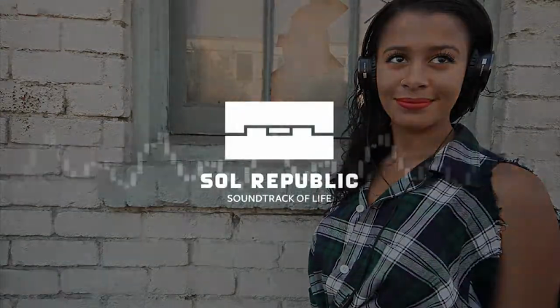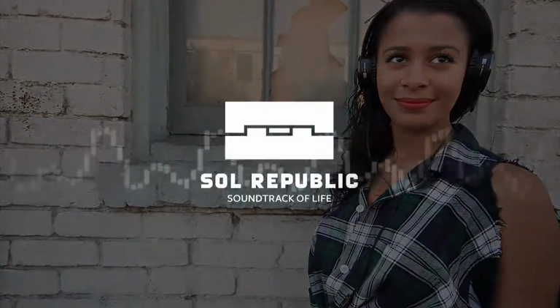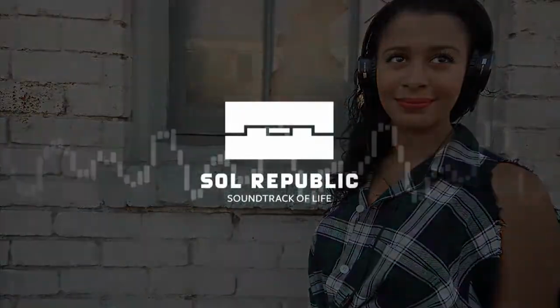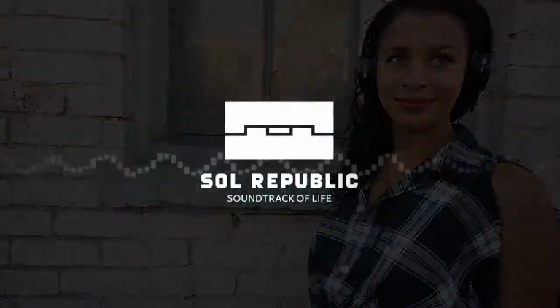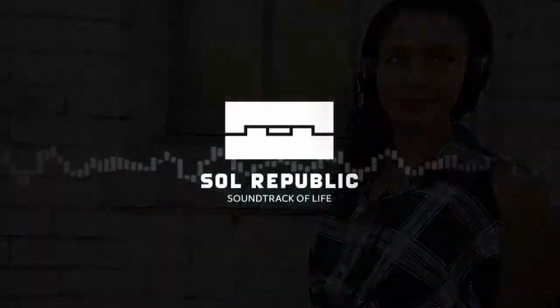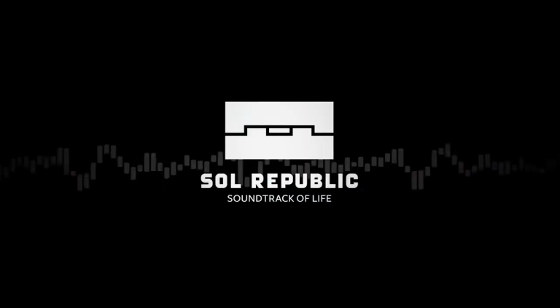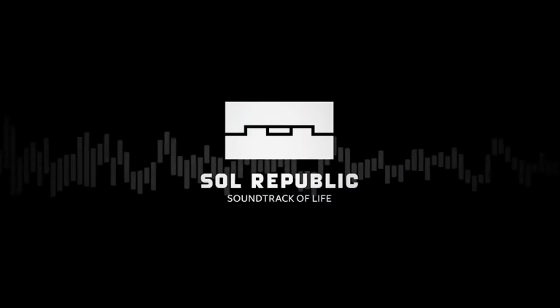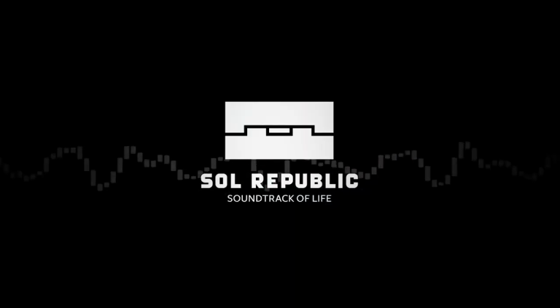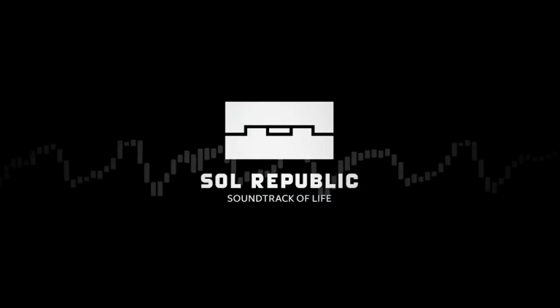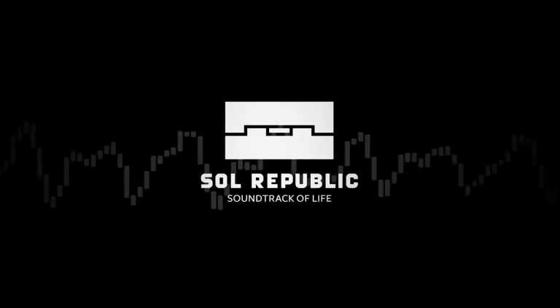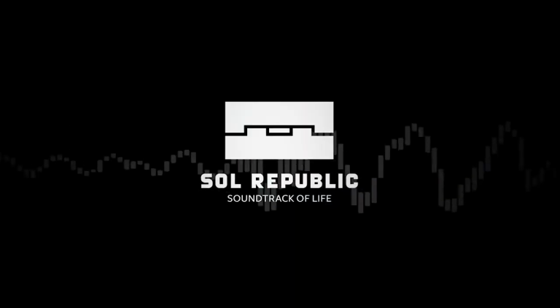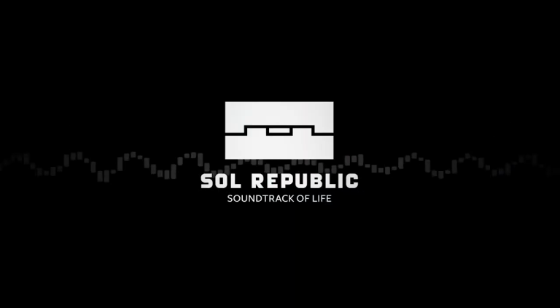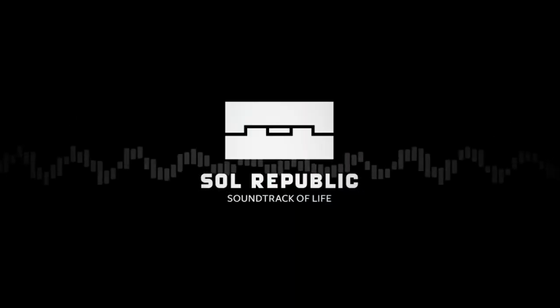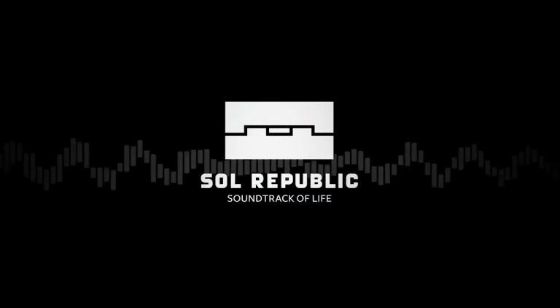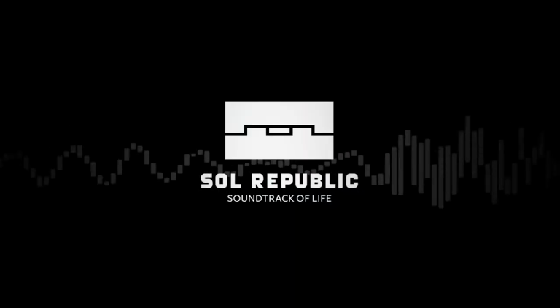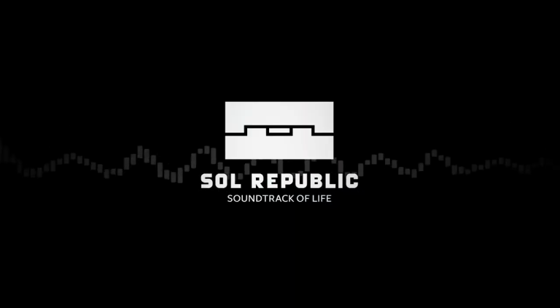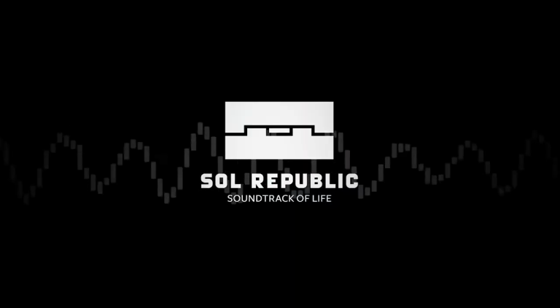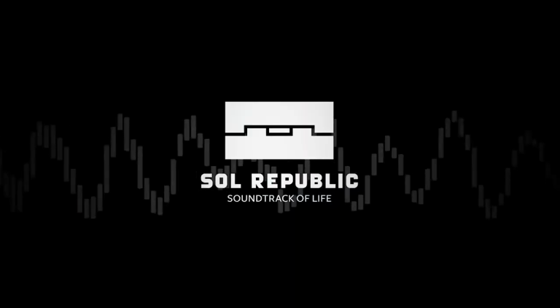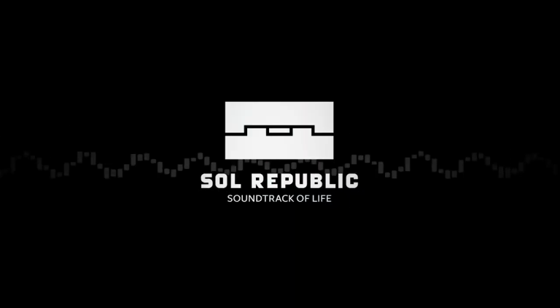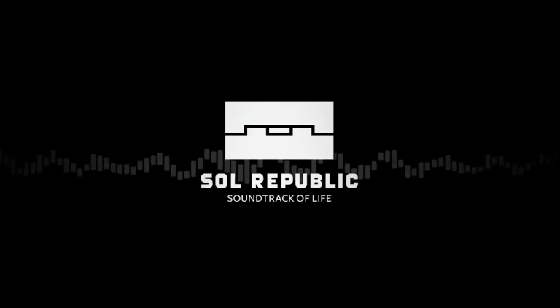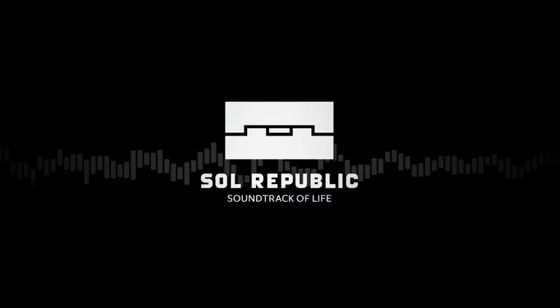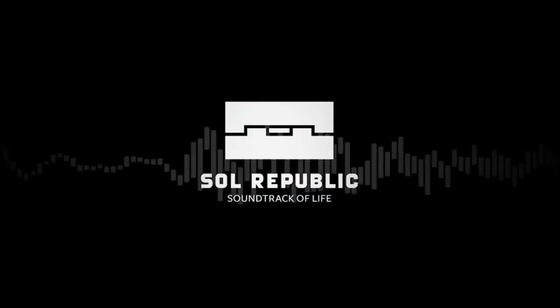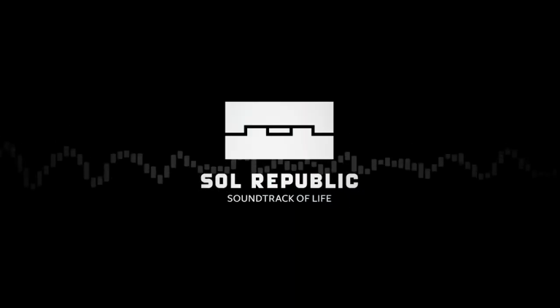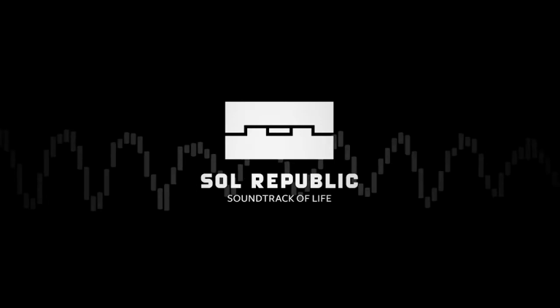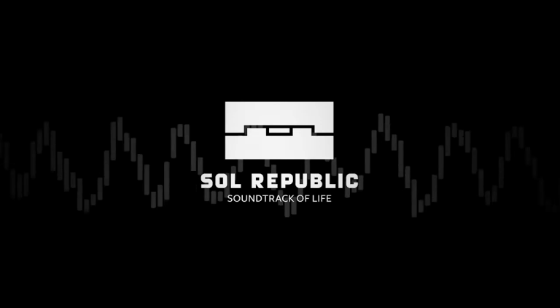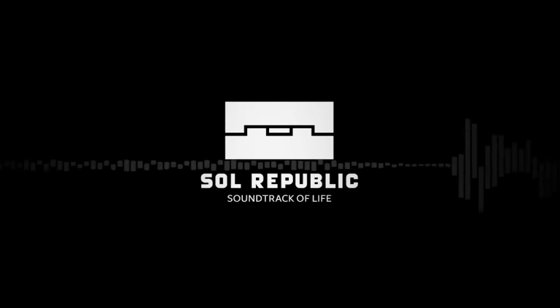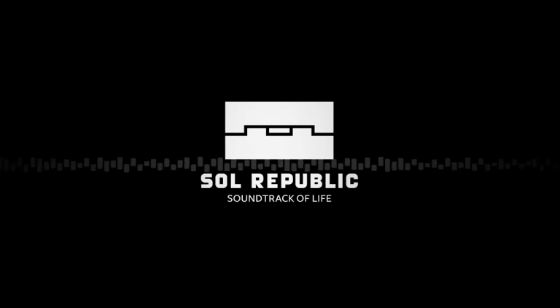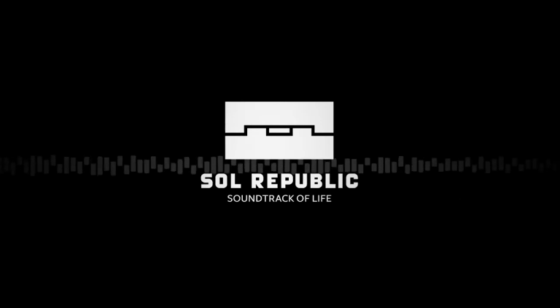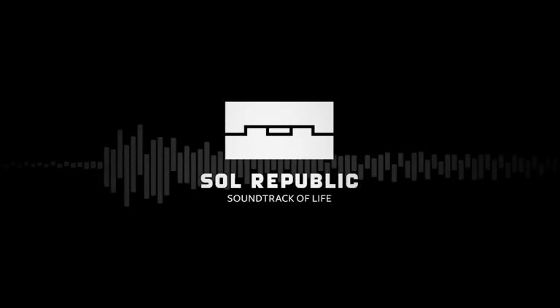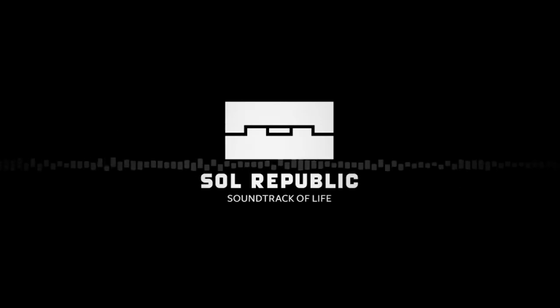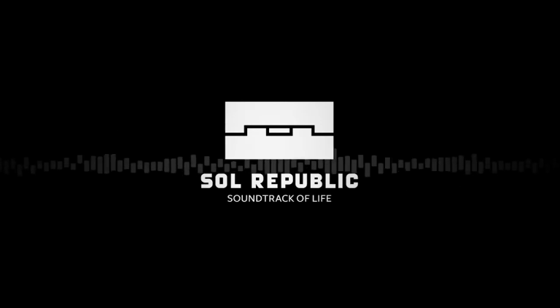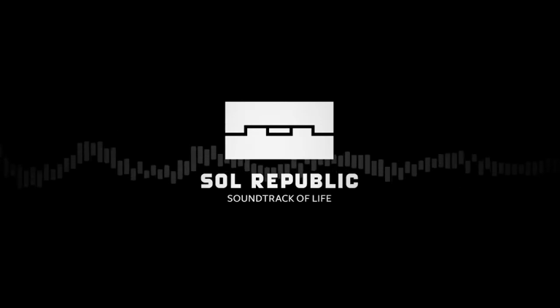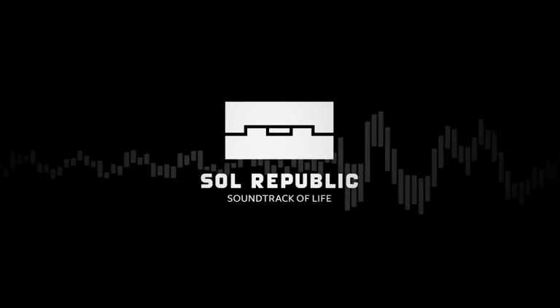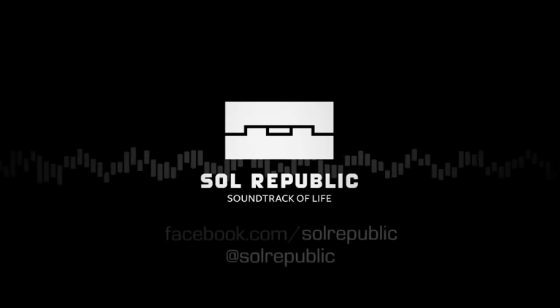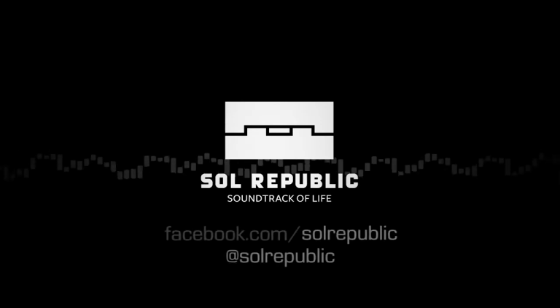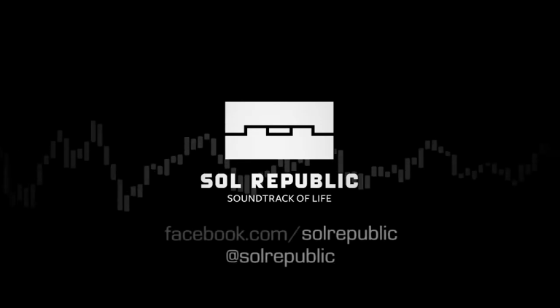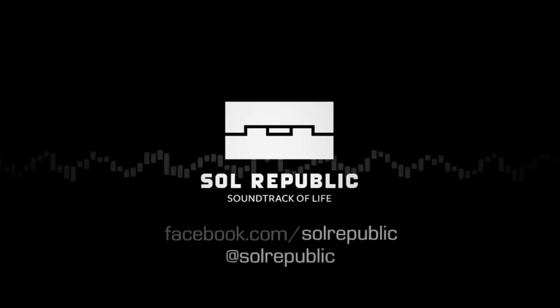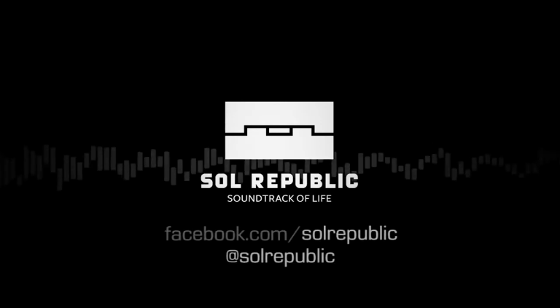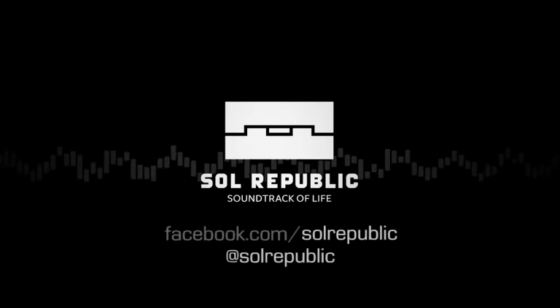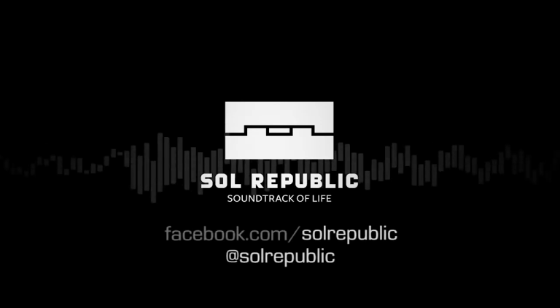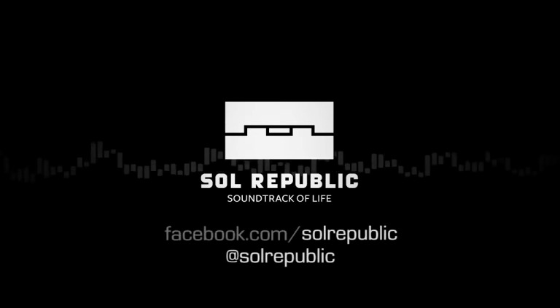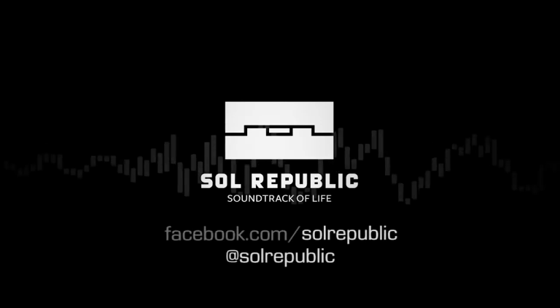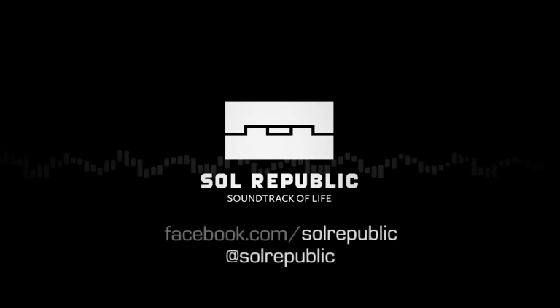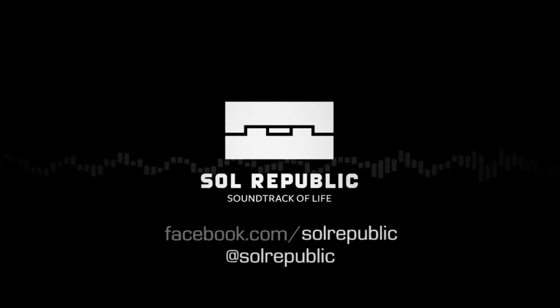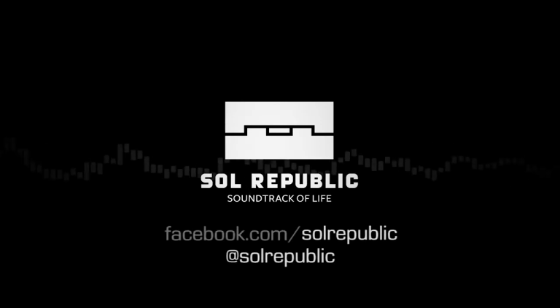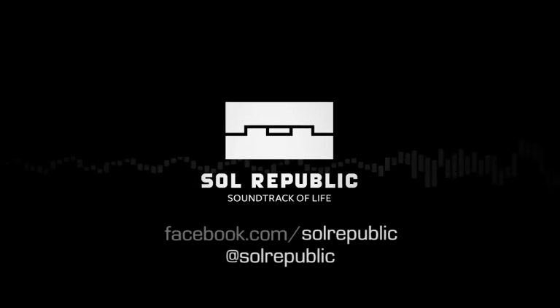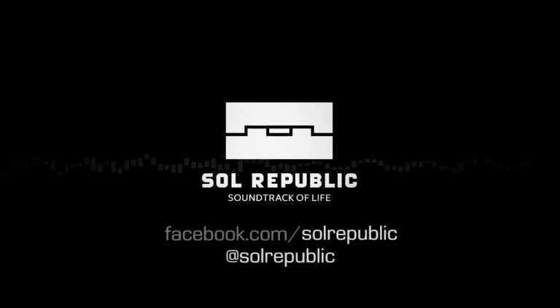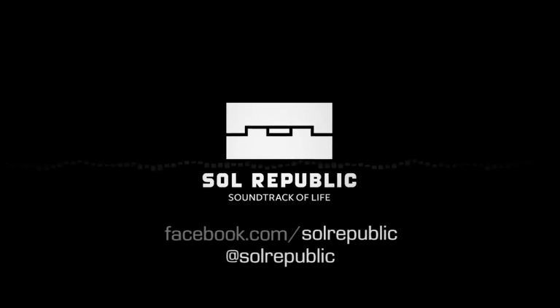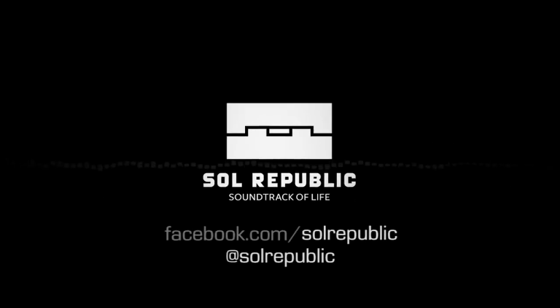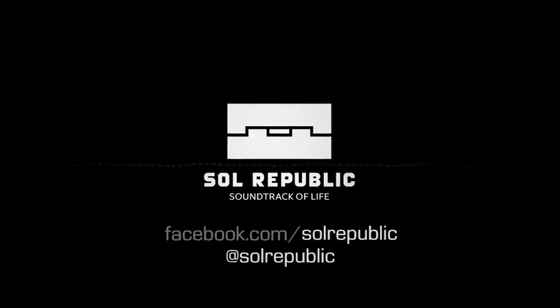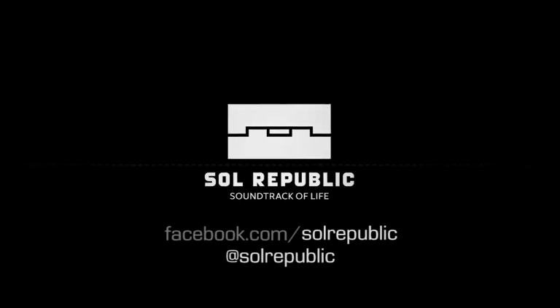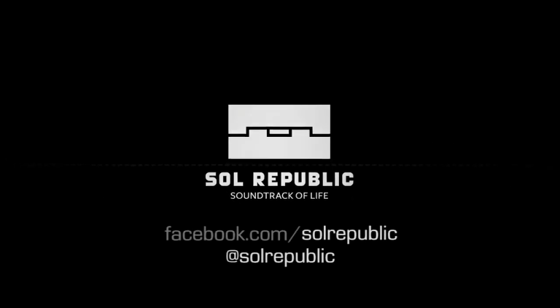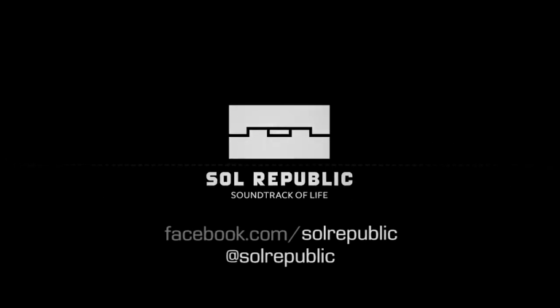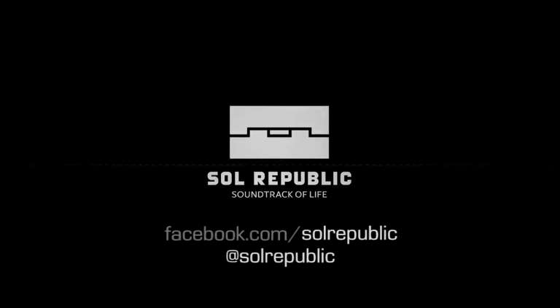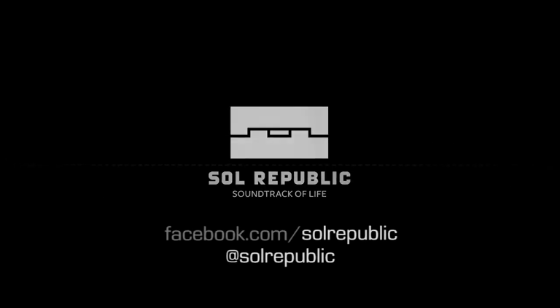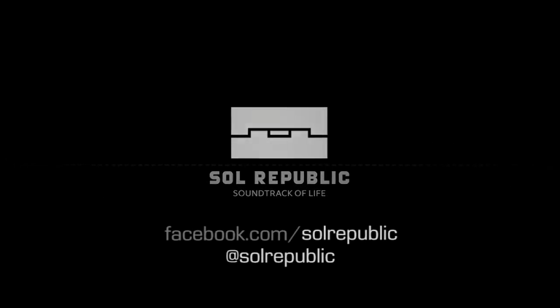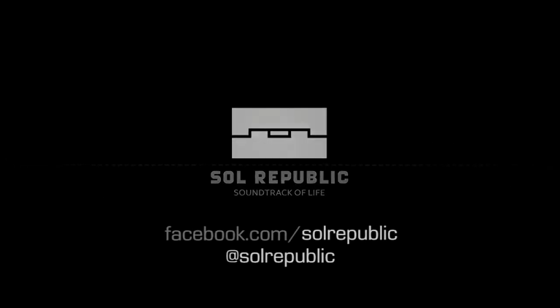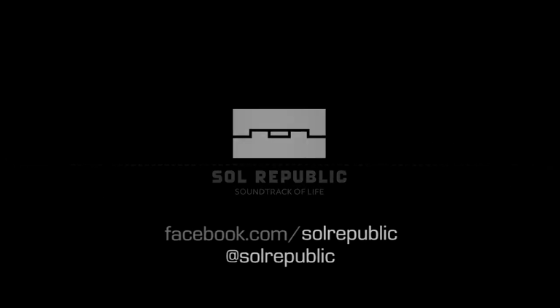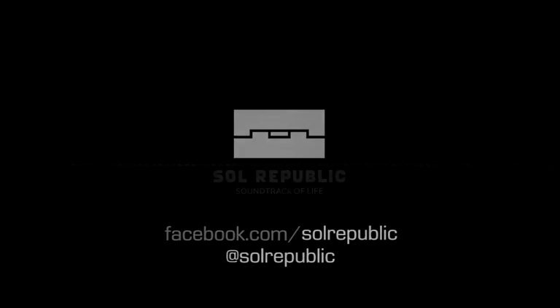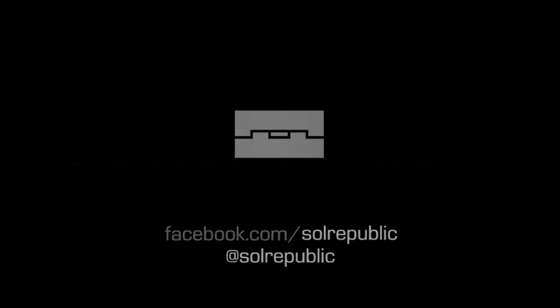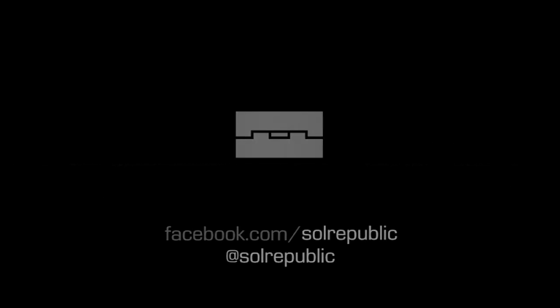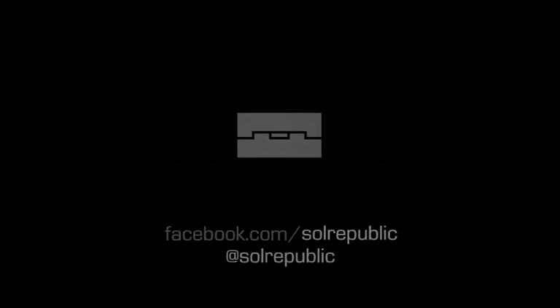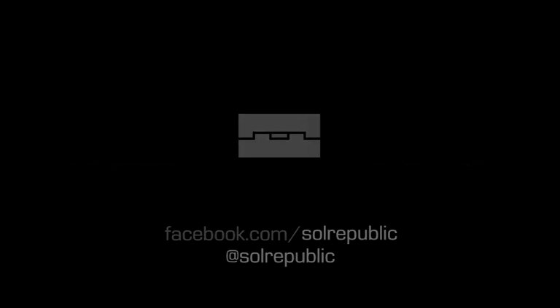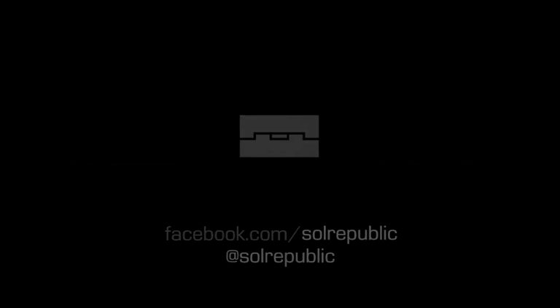That's it for now. Thanks for getting your Solar Republic headphones. Stop by our Facebook and Twitter and share your soundtrack of life with us.